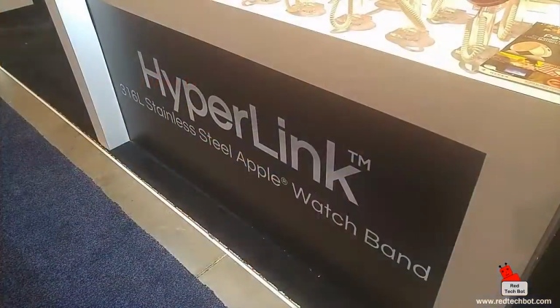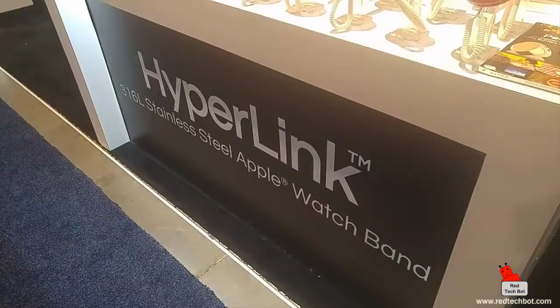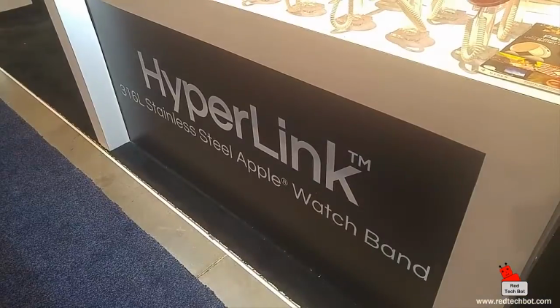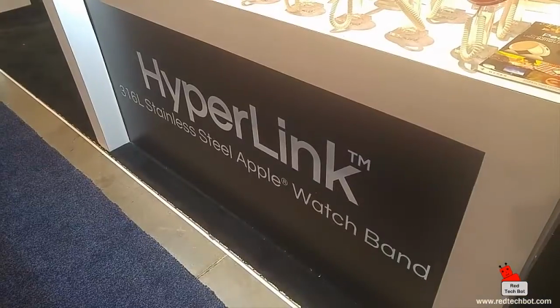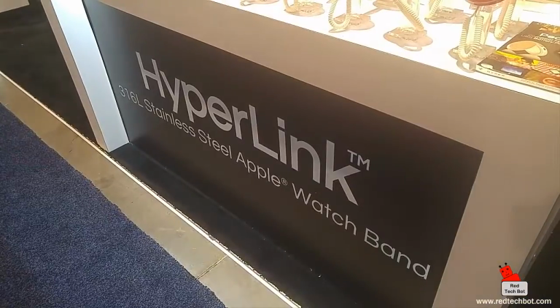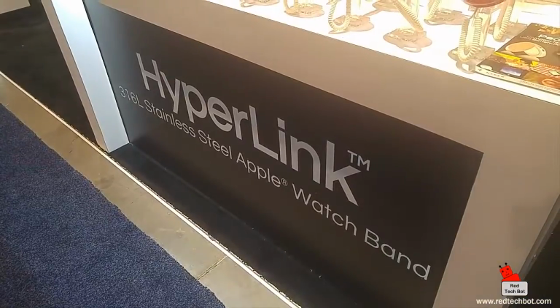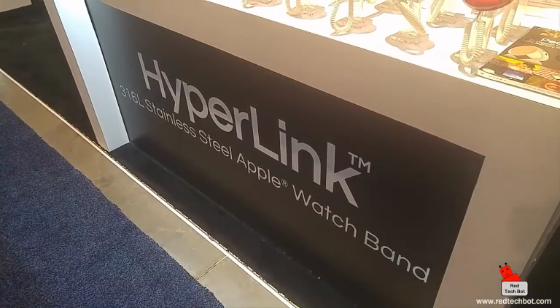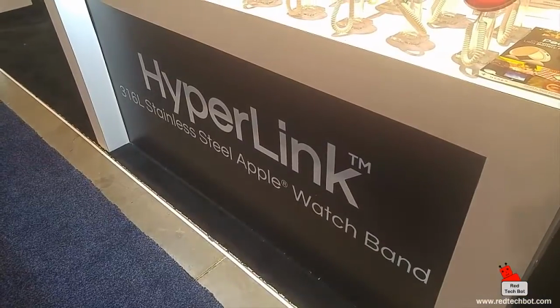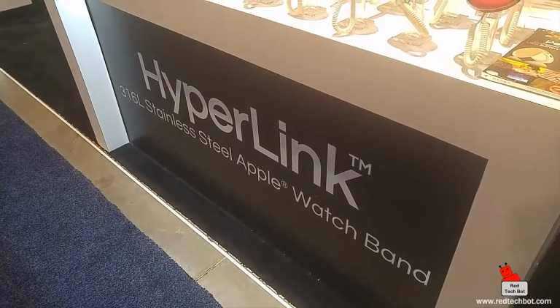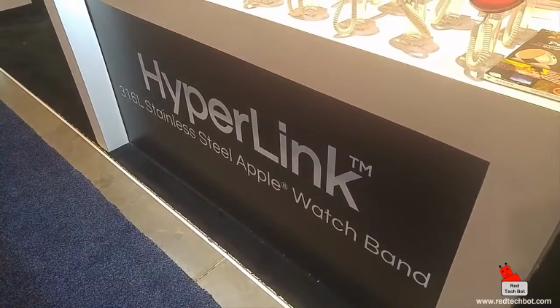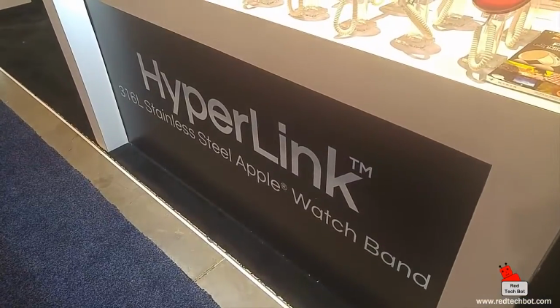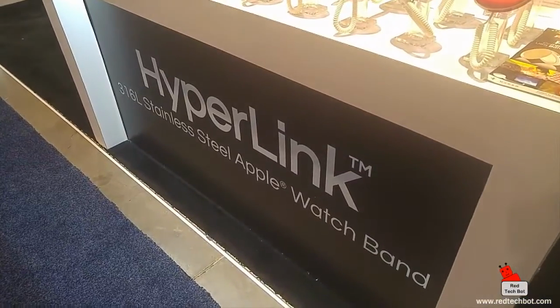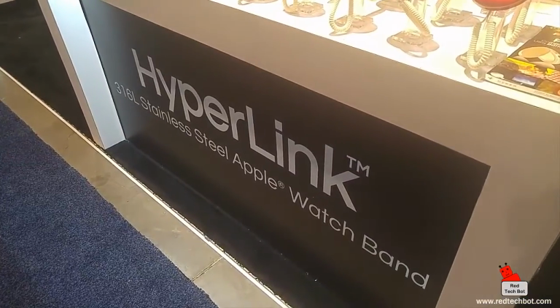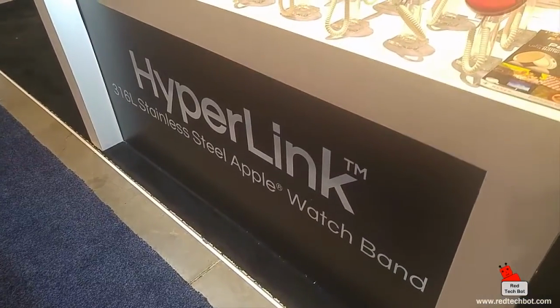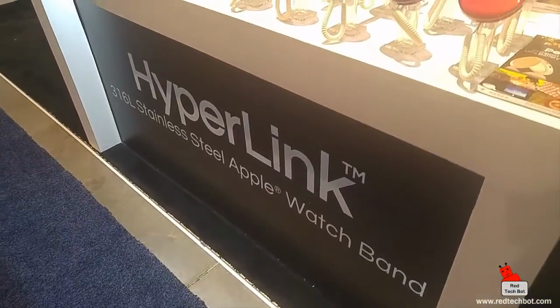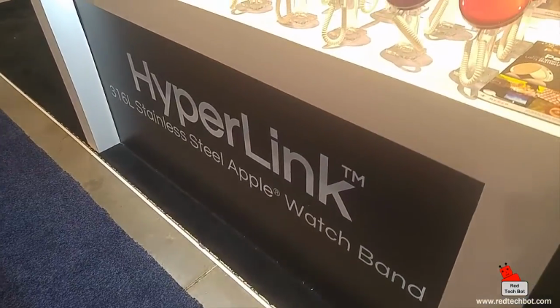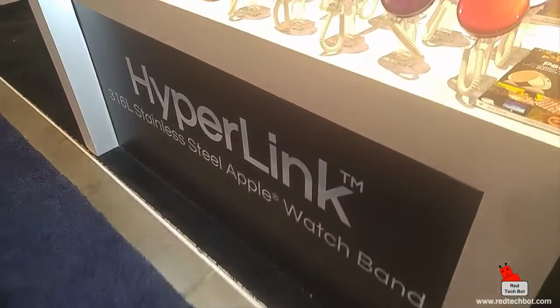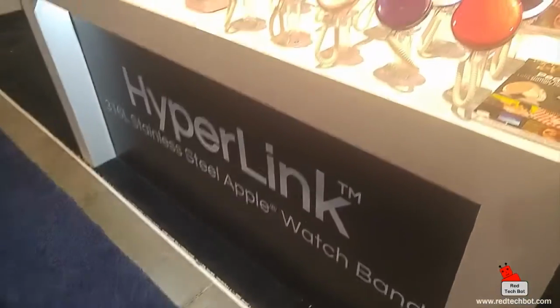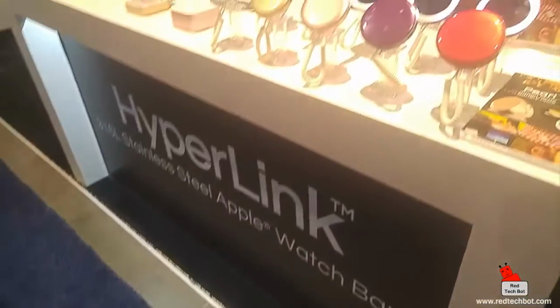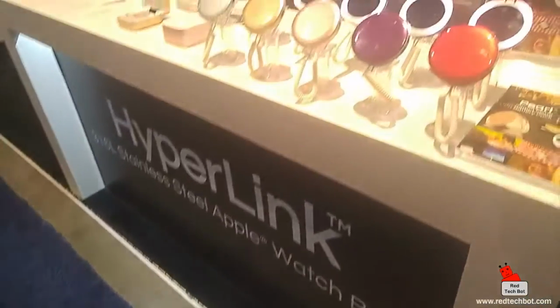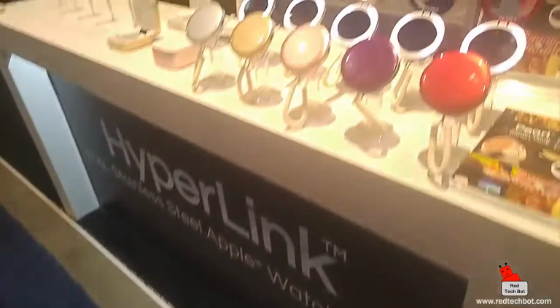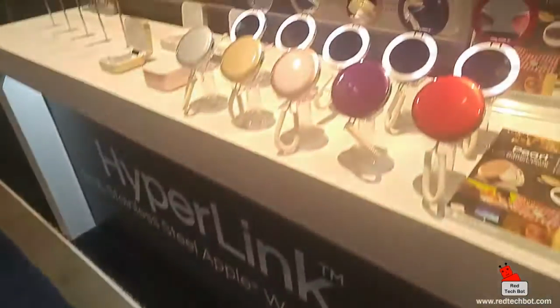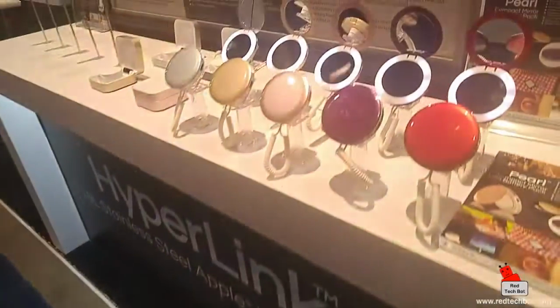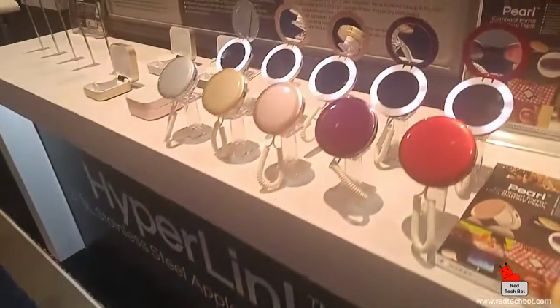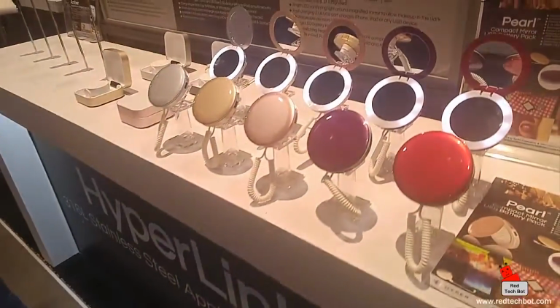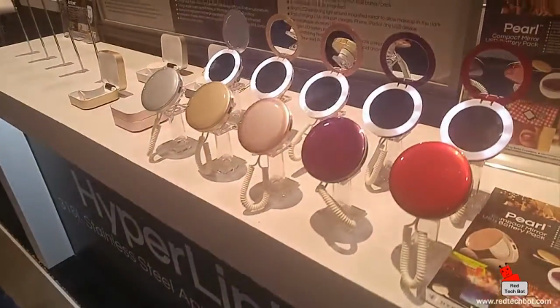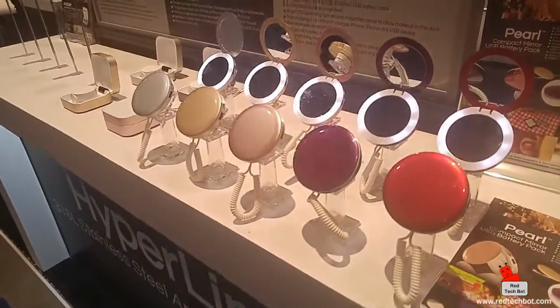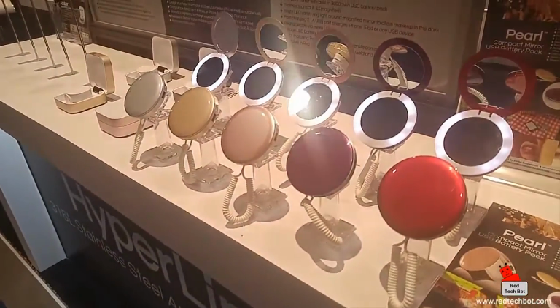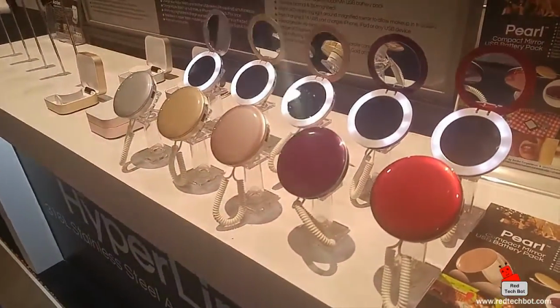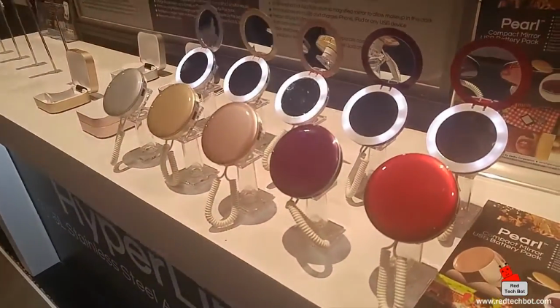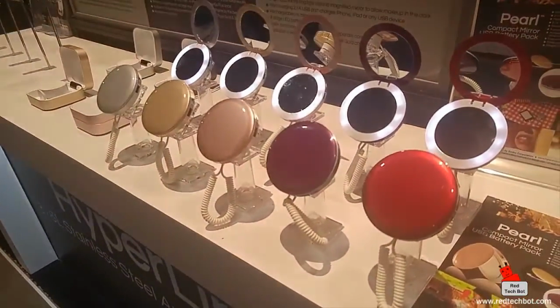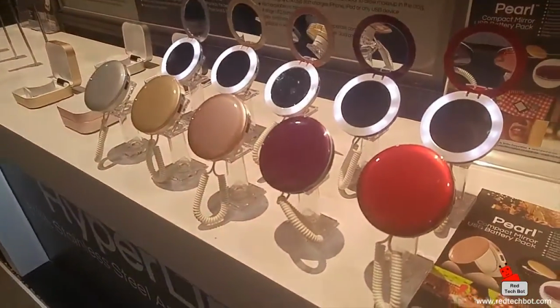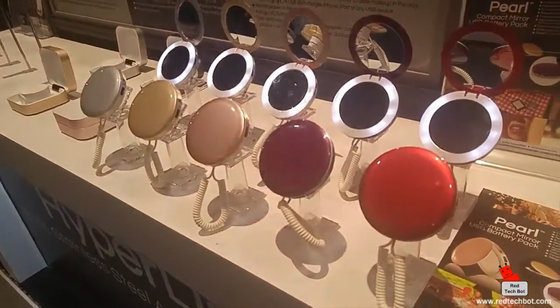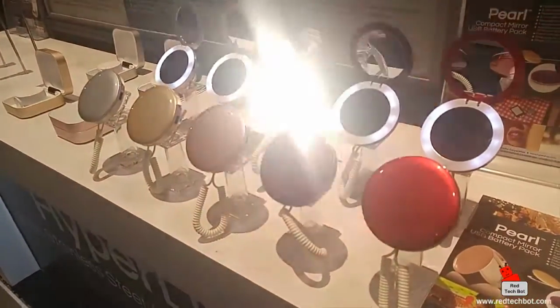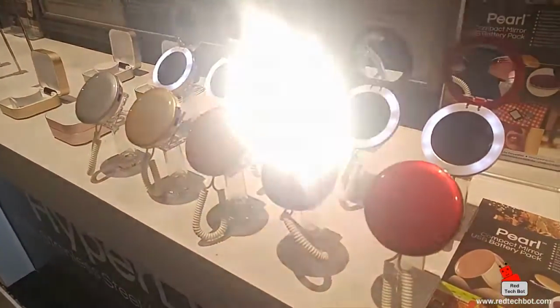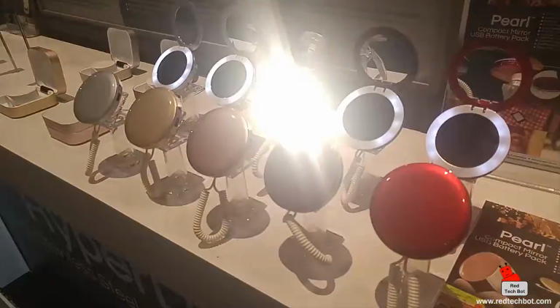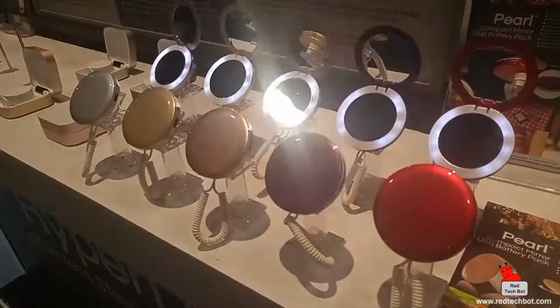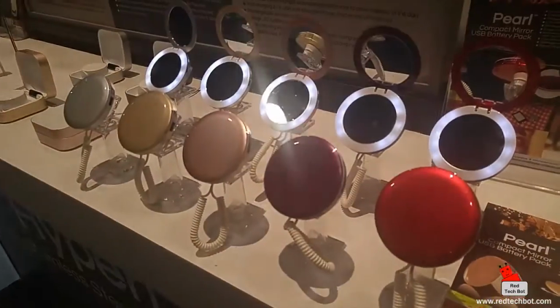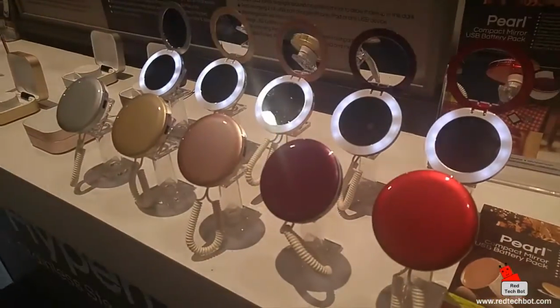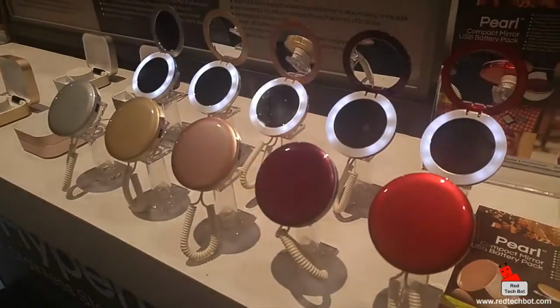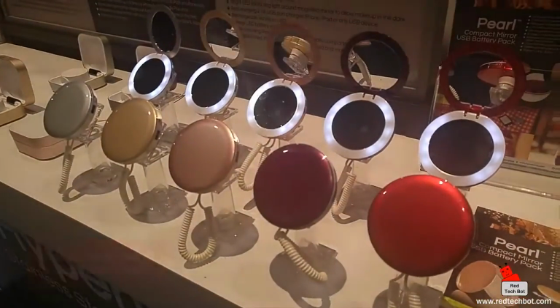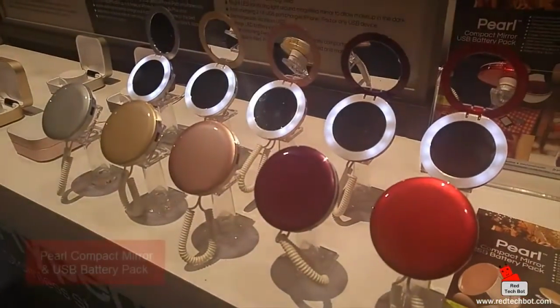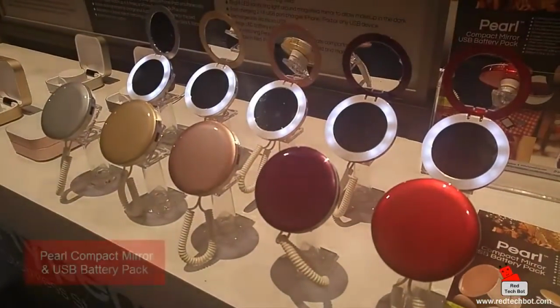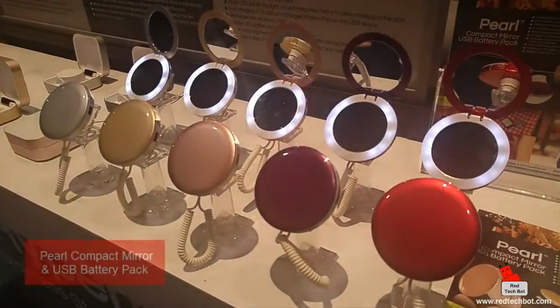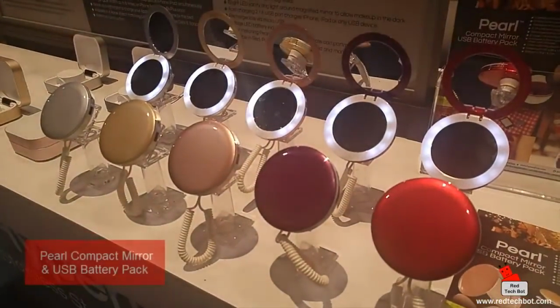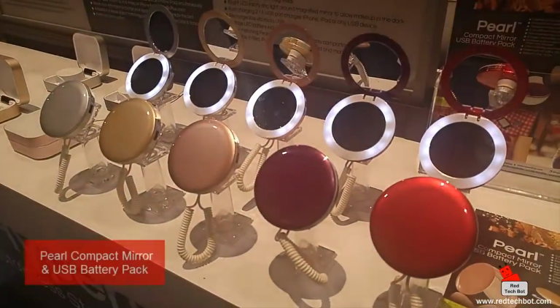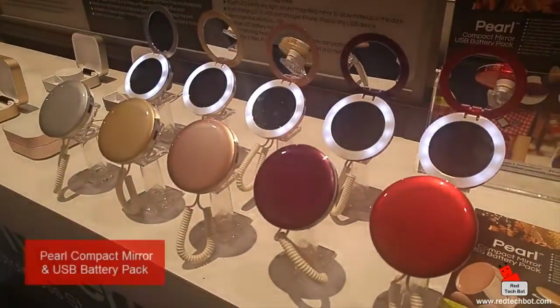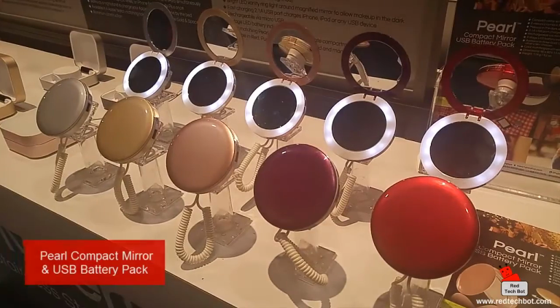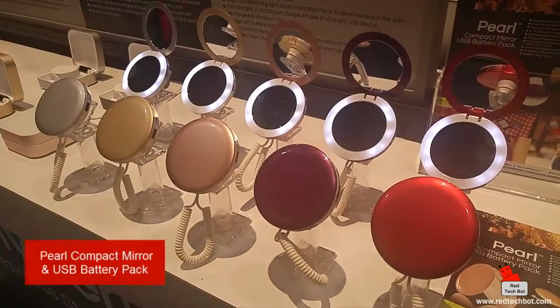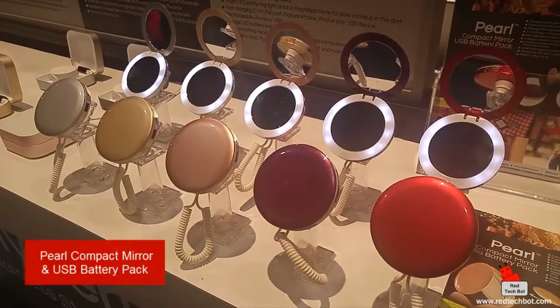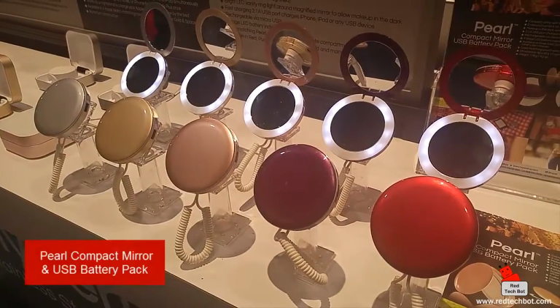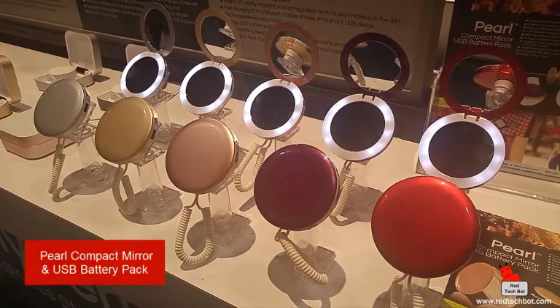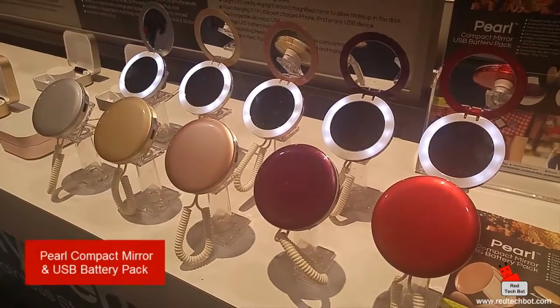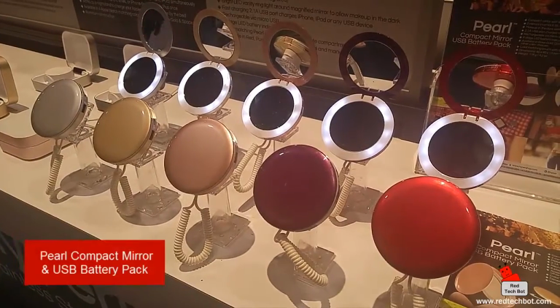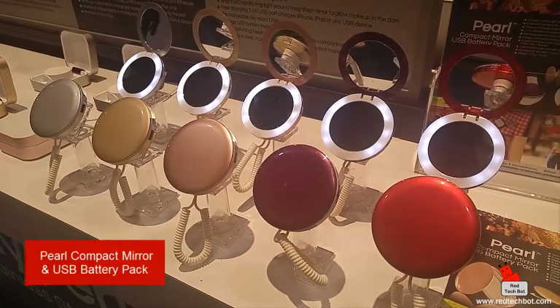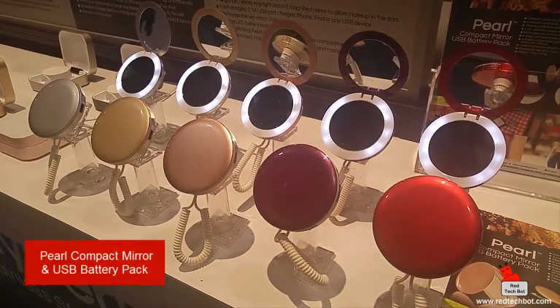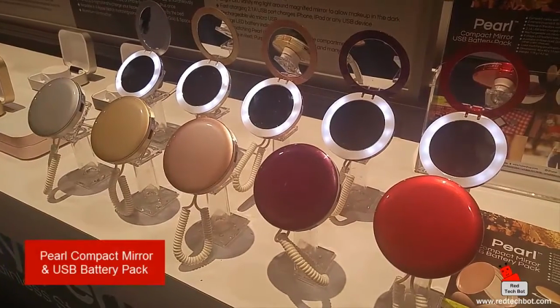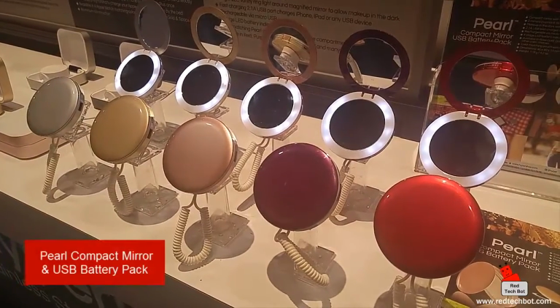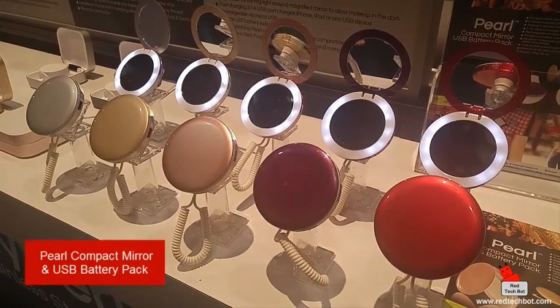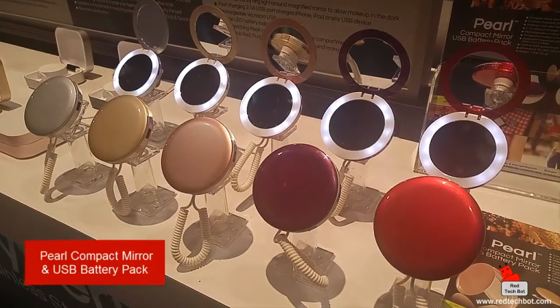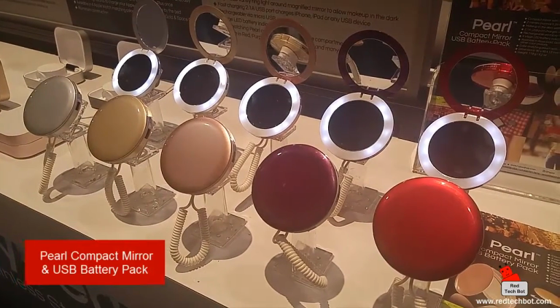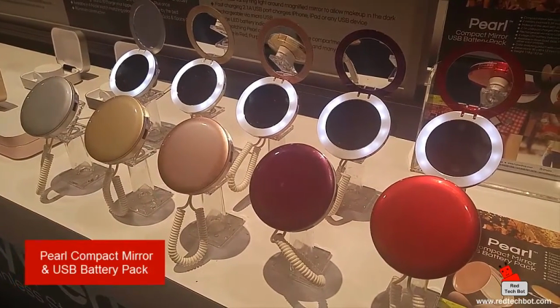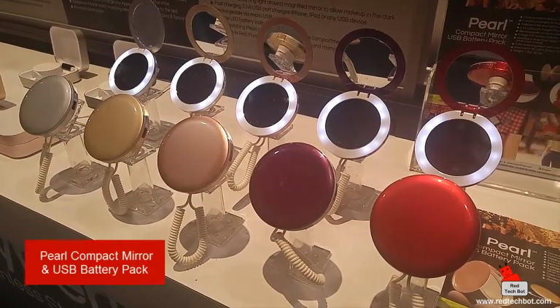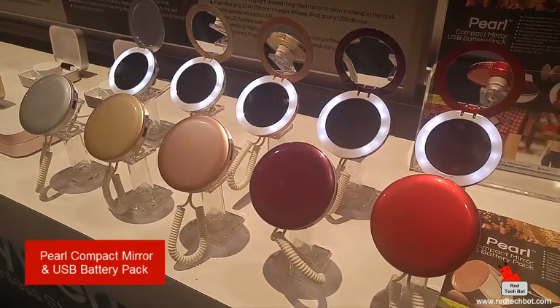Finally something for the ladies — you actually have your mirror, but it also doubles as a backup charging battery.